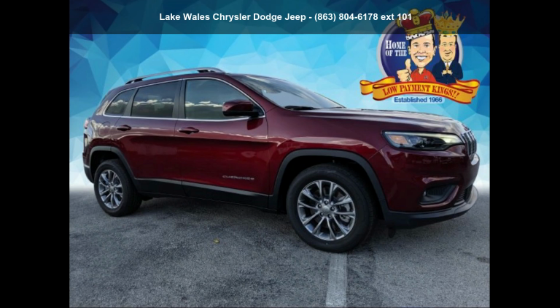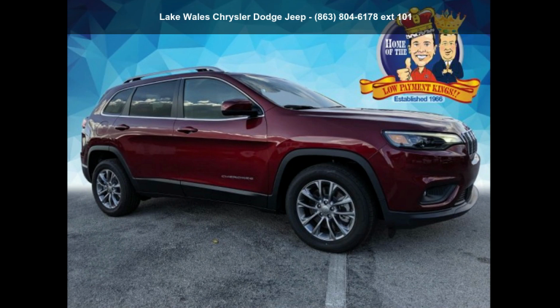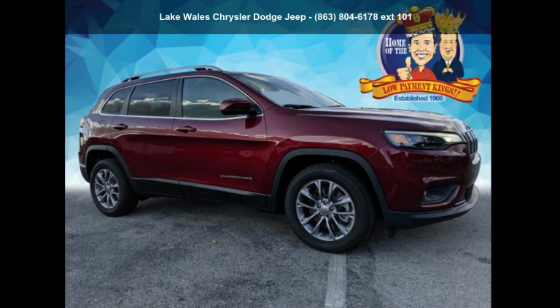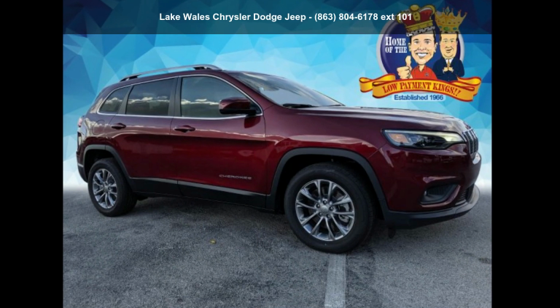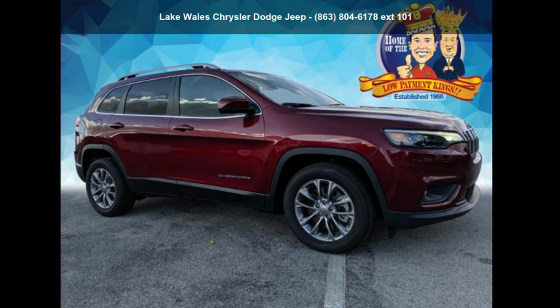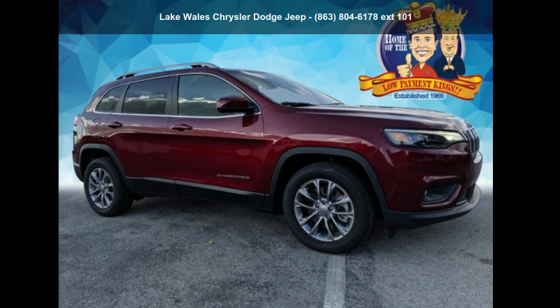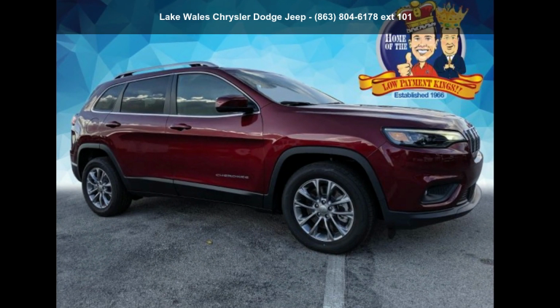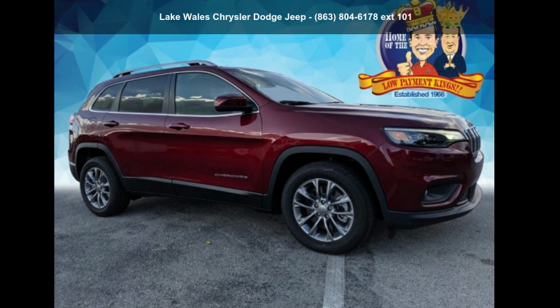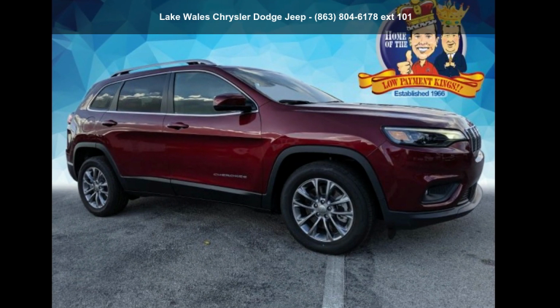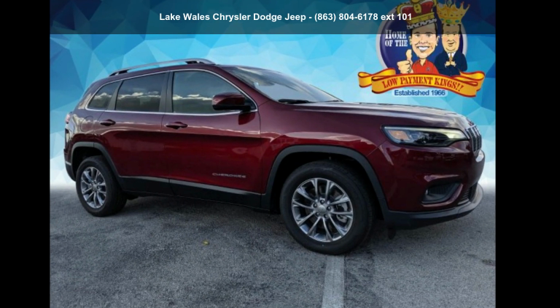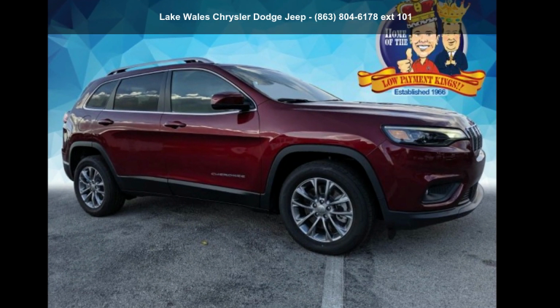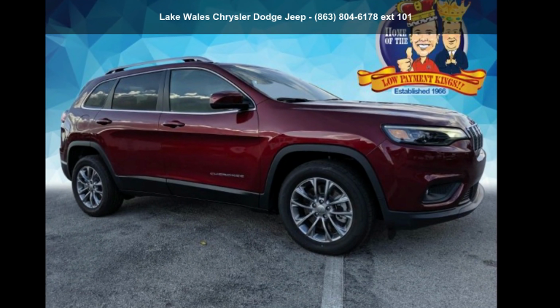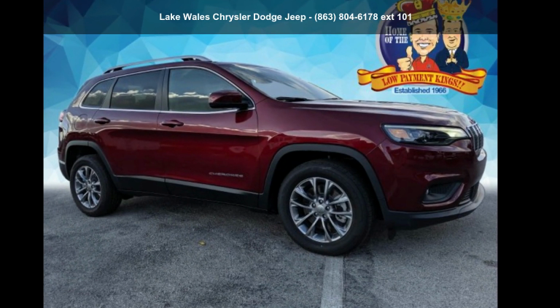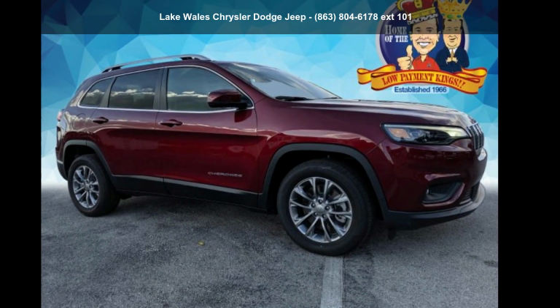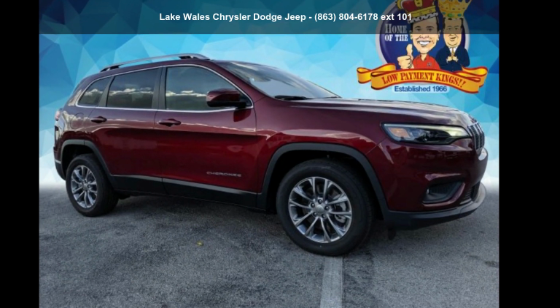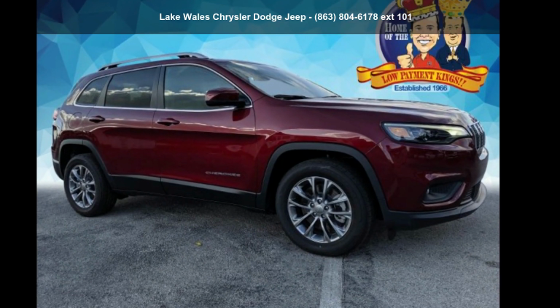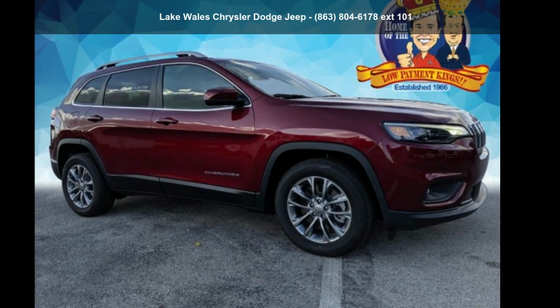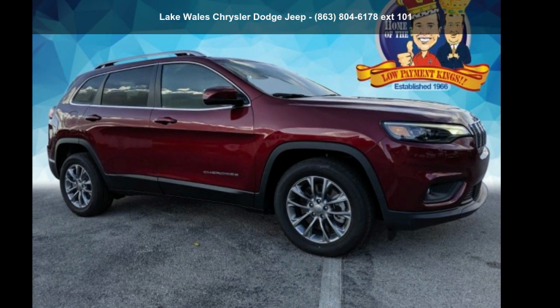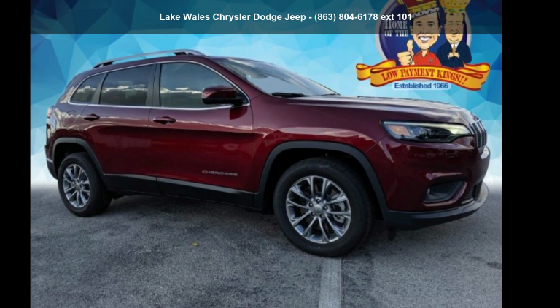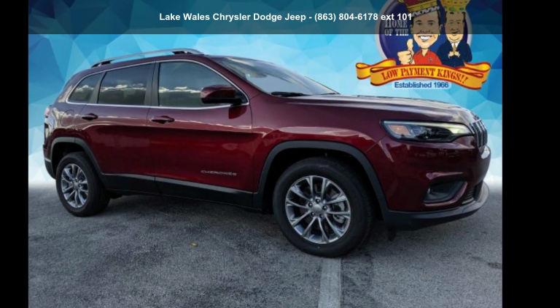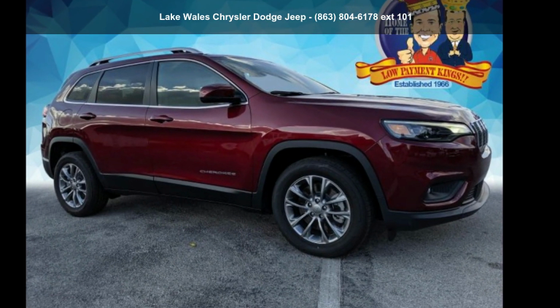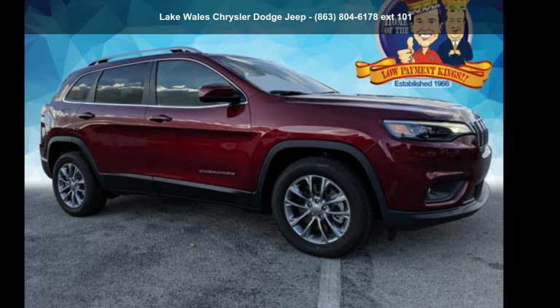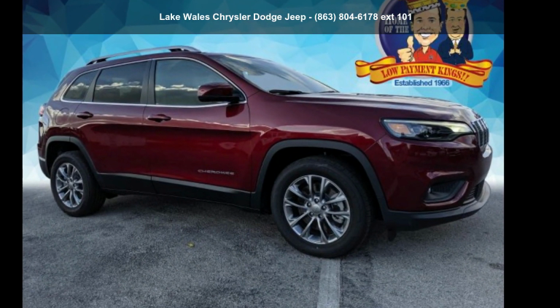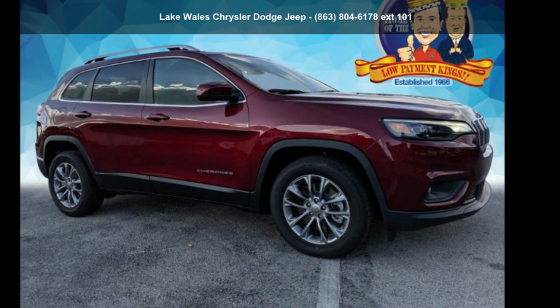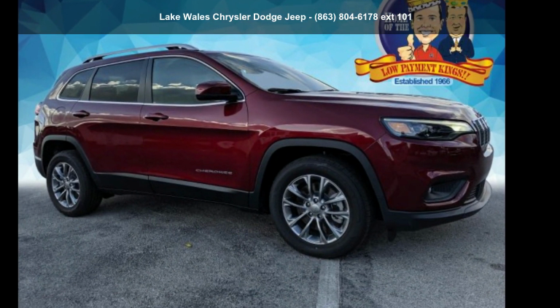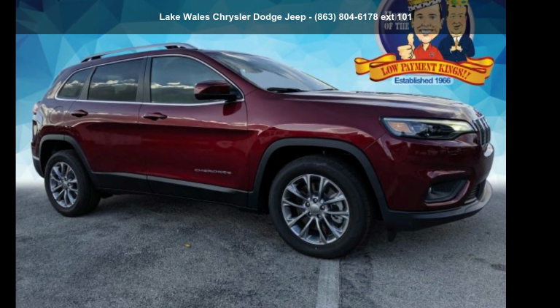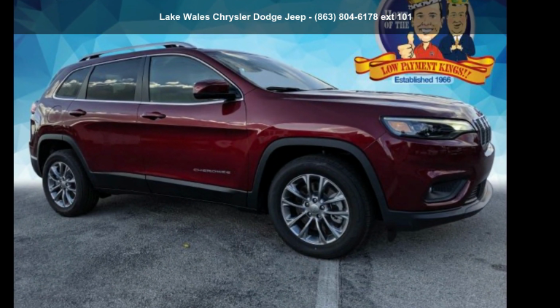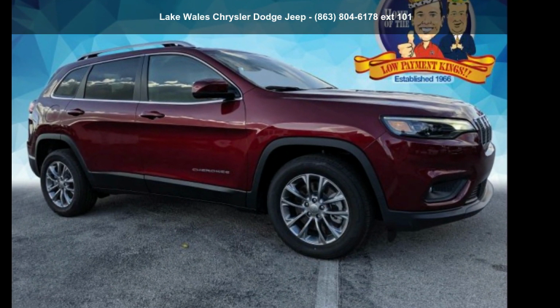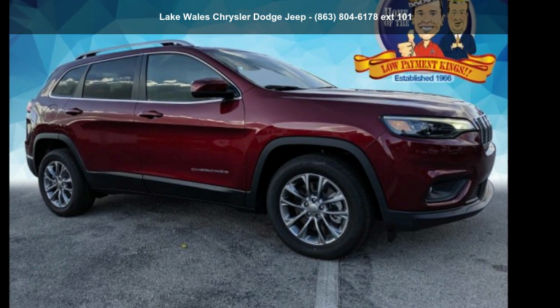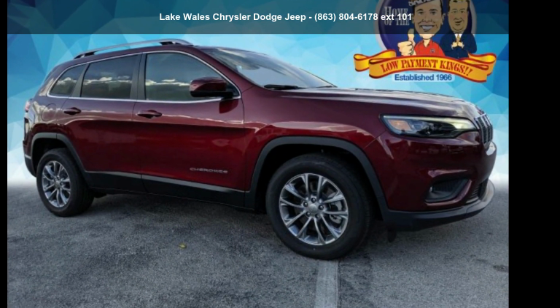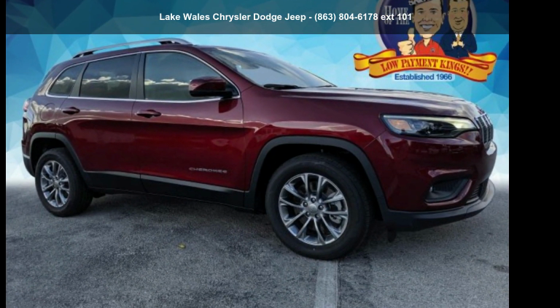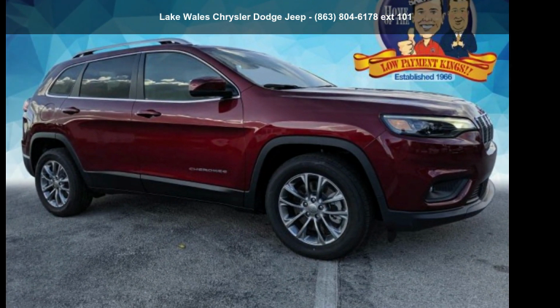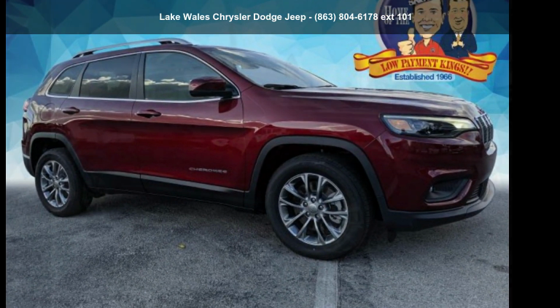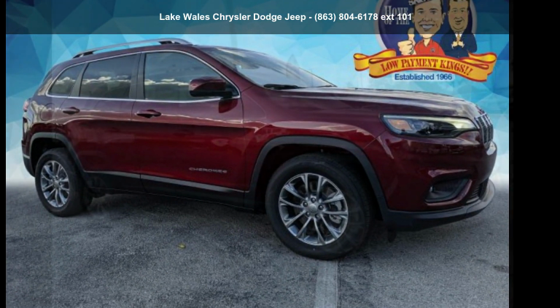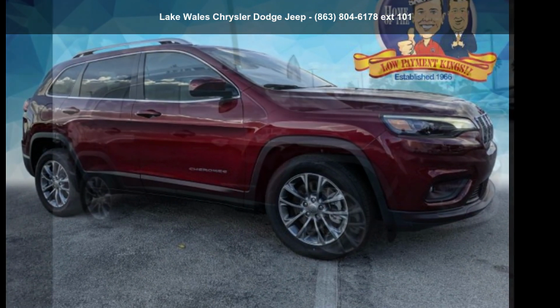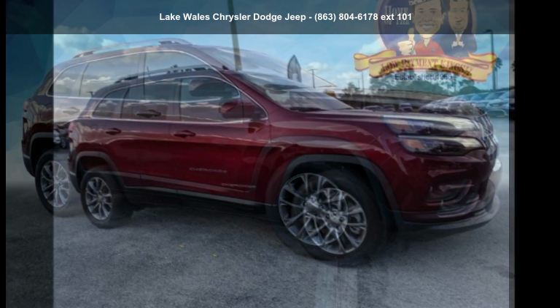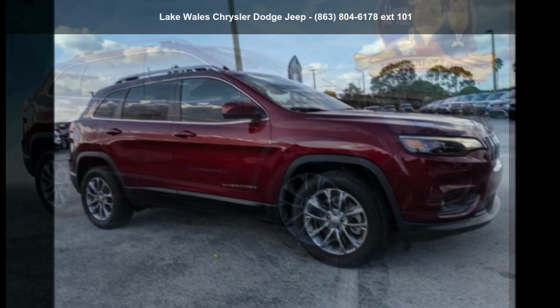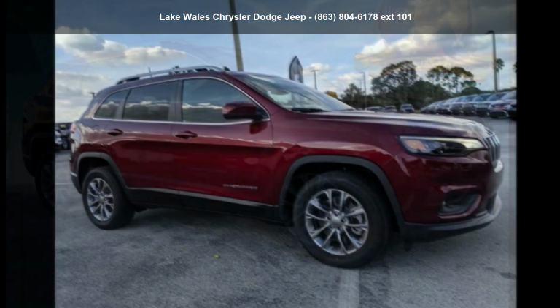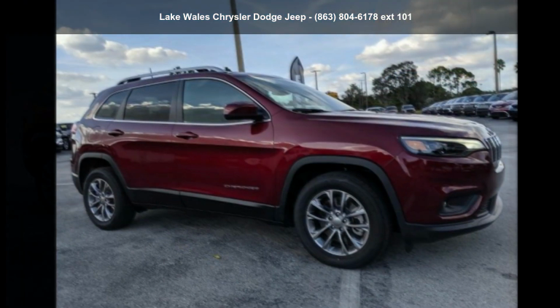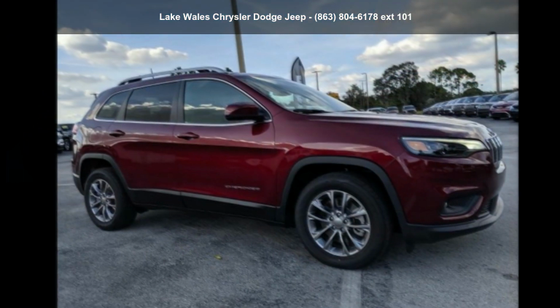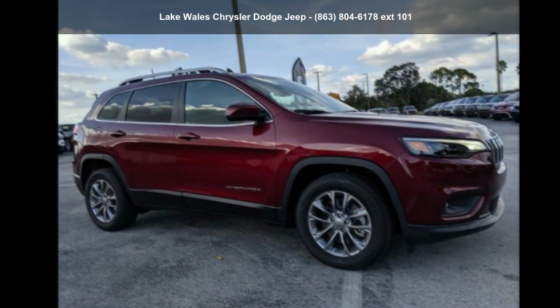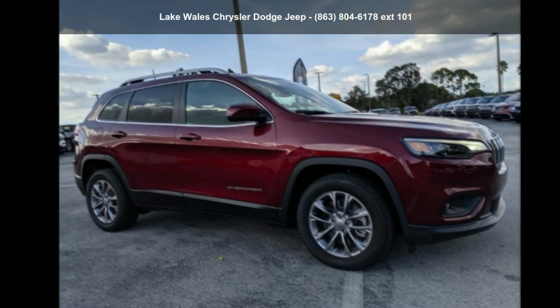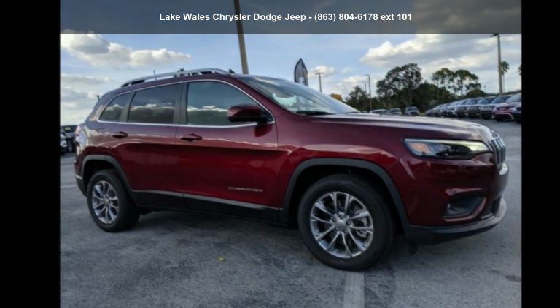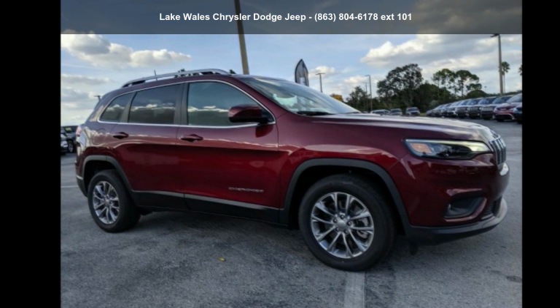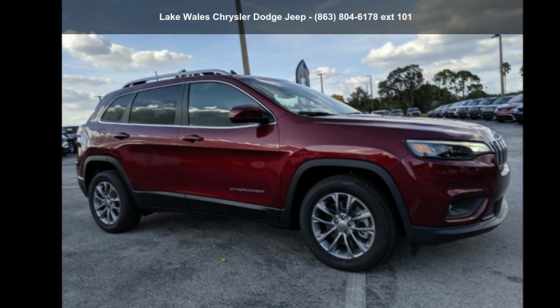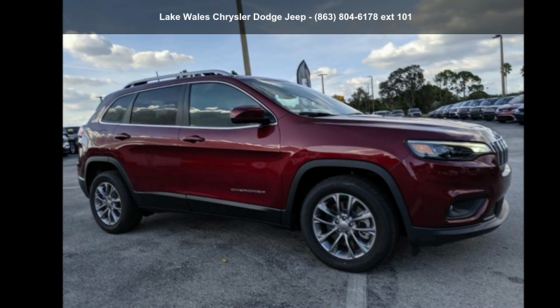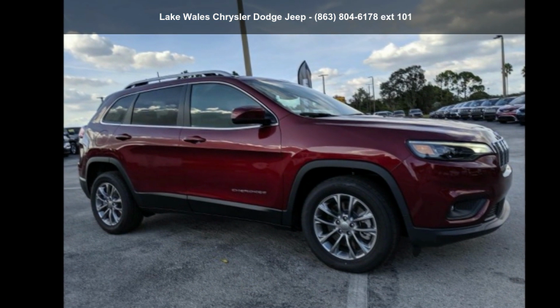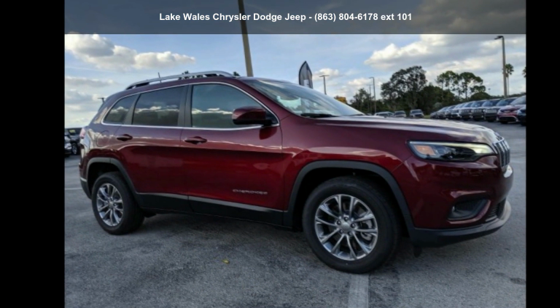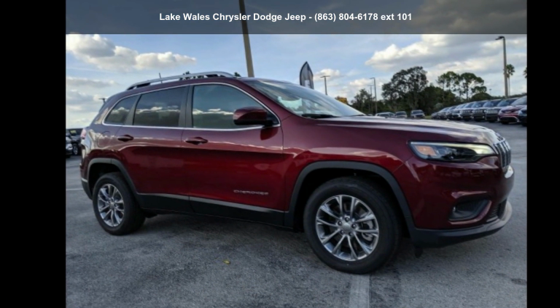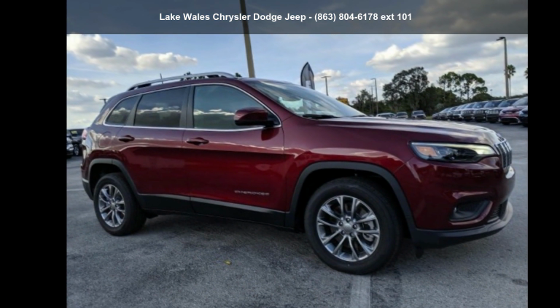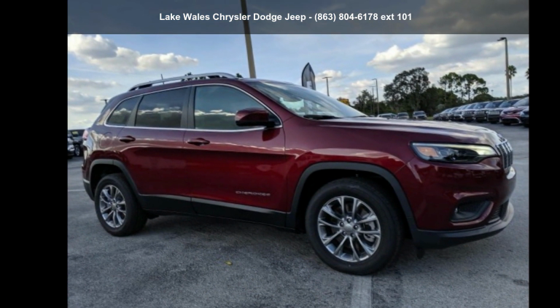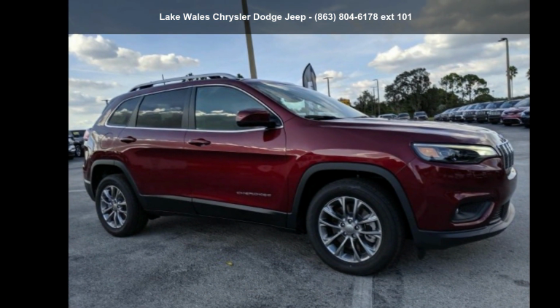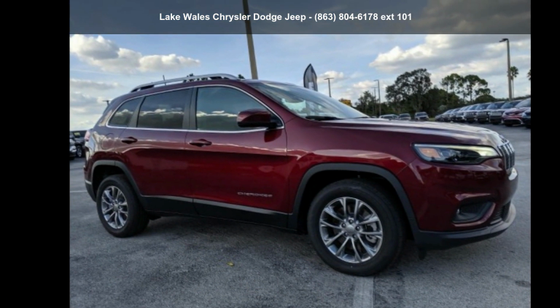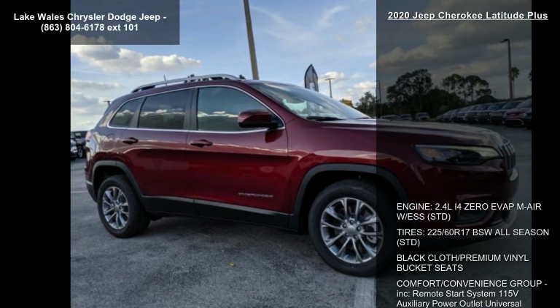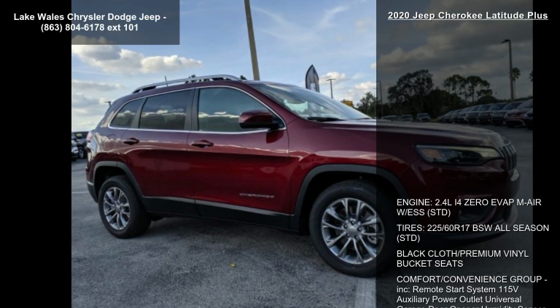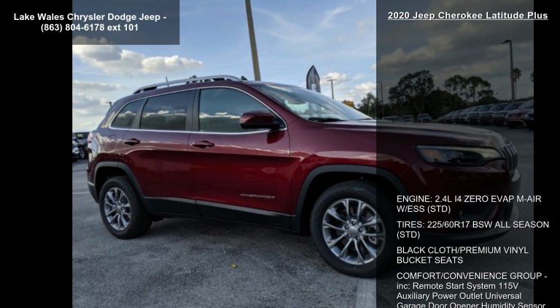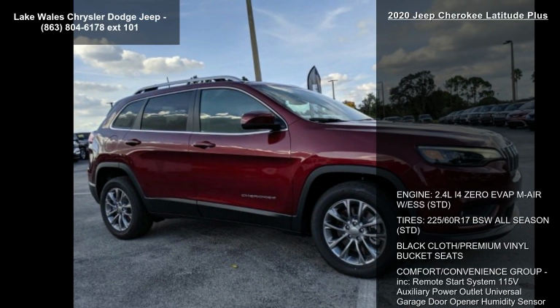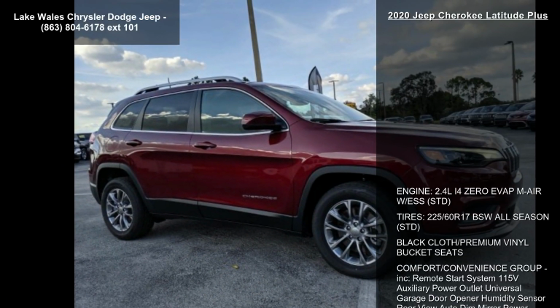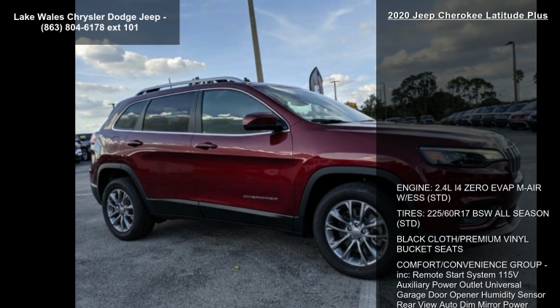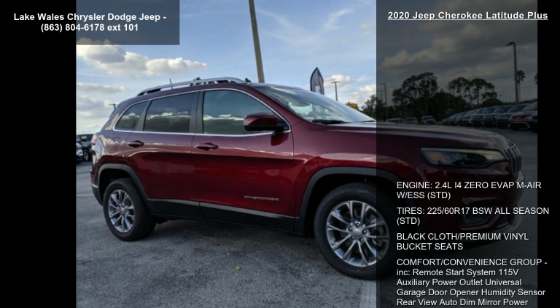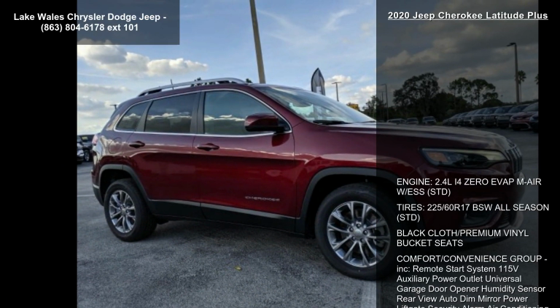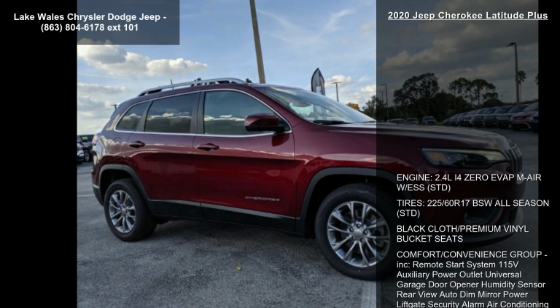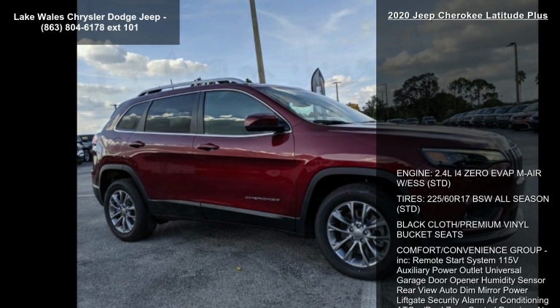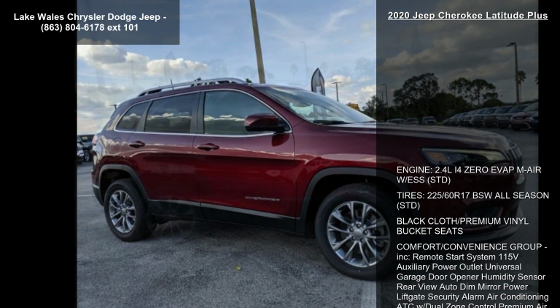Arrive in style with this Jeep 2020 Cherokee Latitude Plus. This may be the set of wheels you've been looking for.